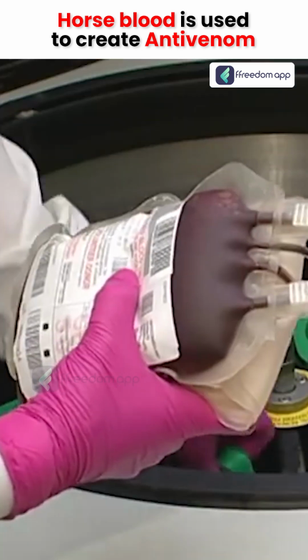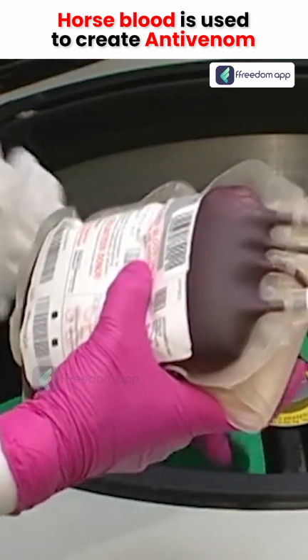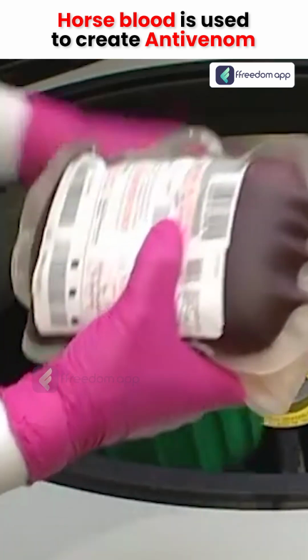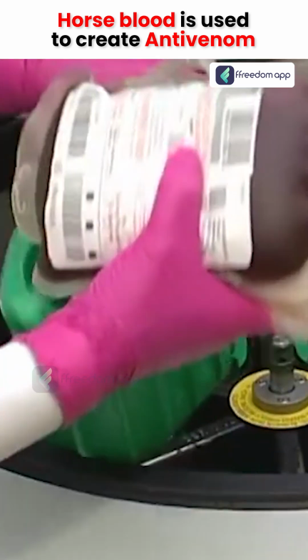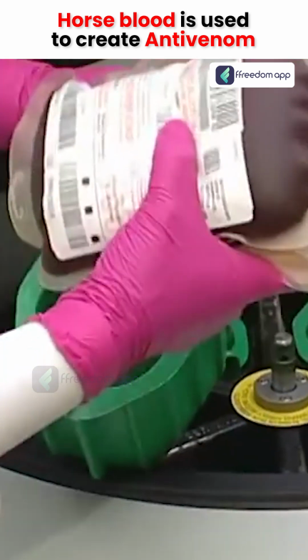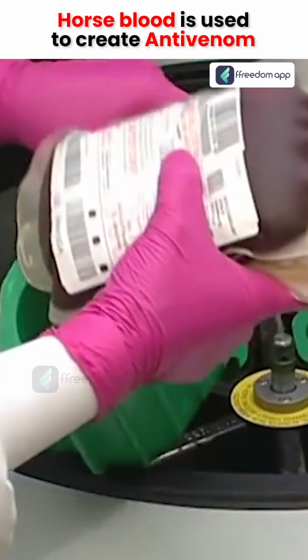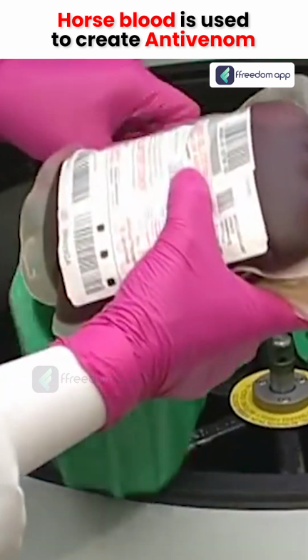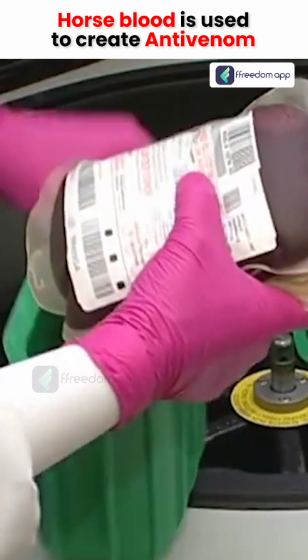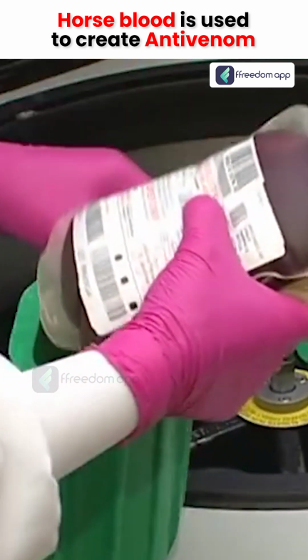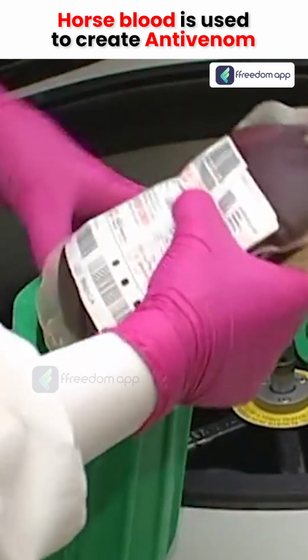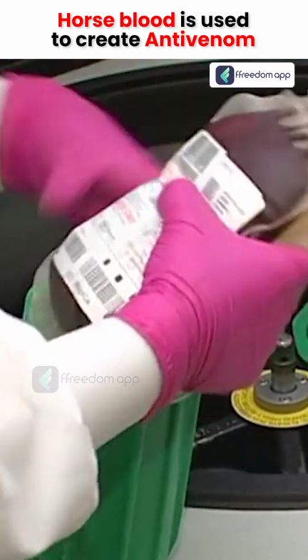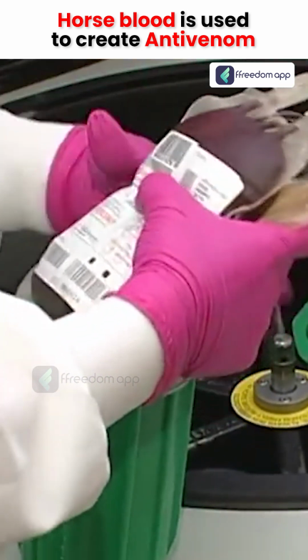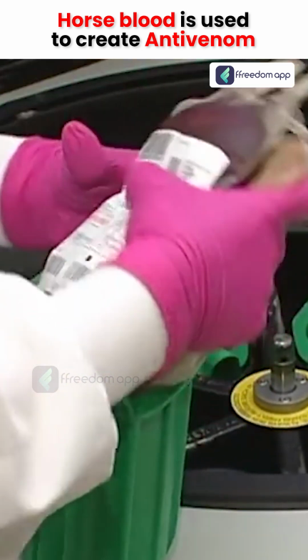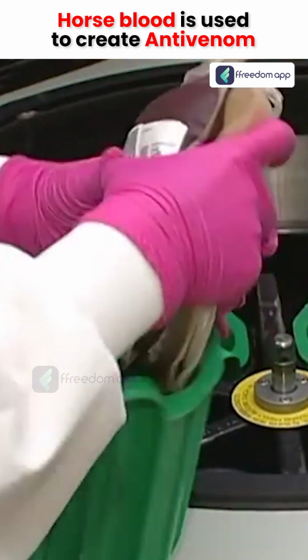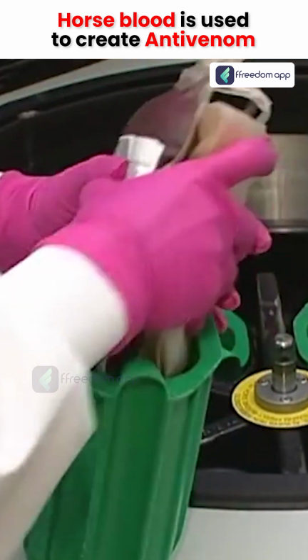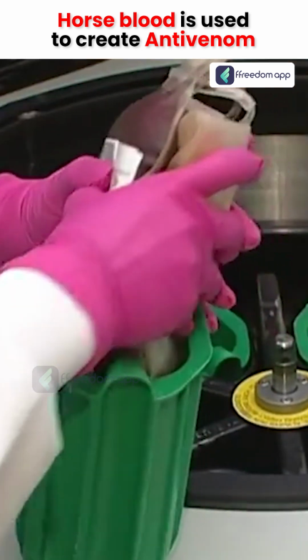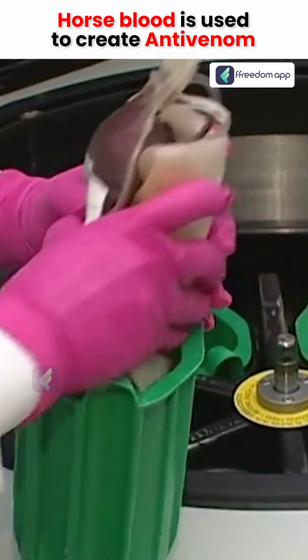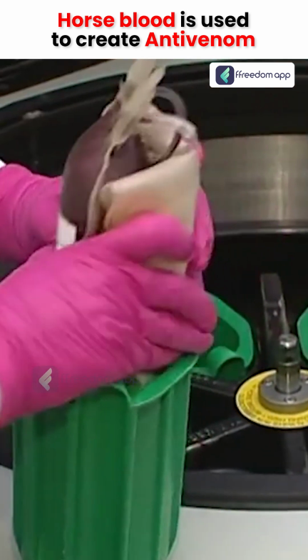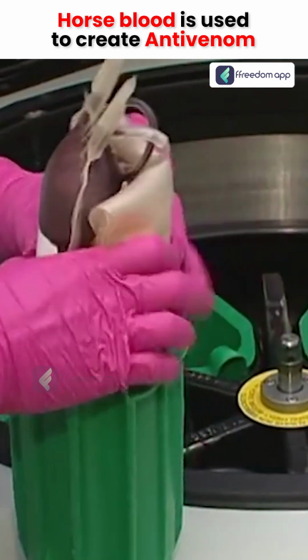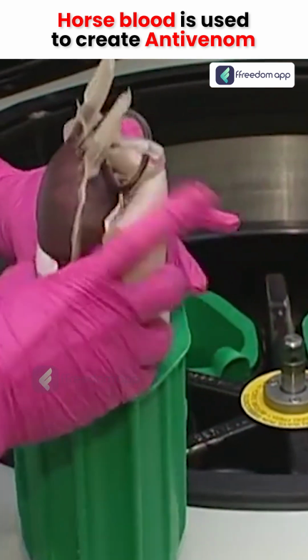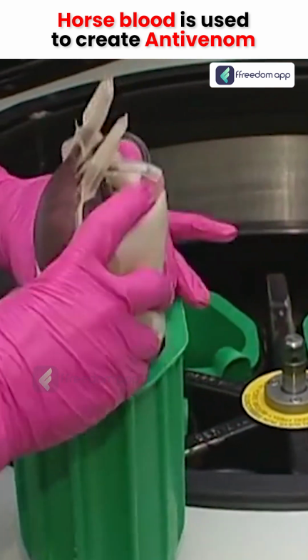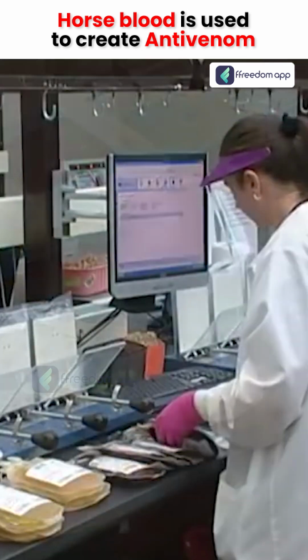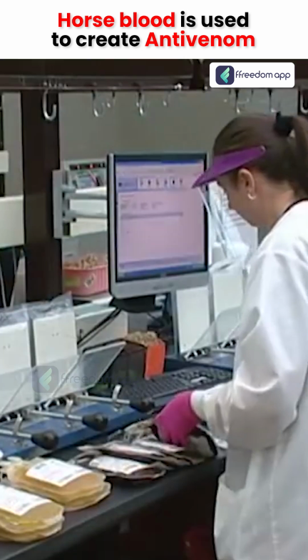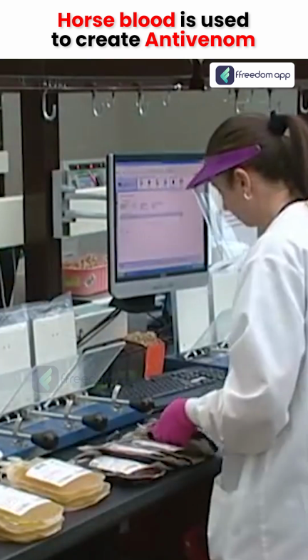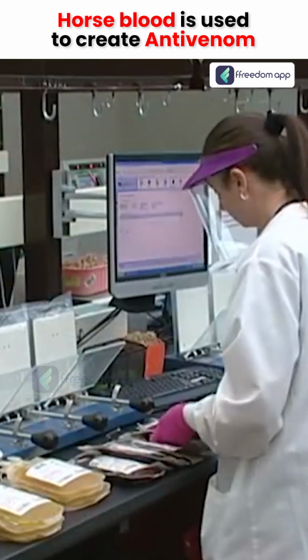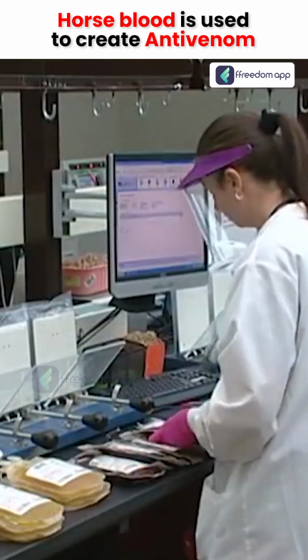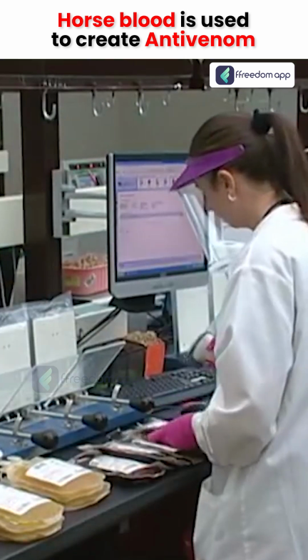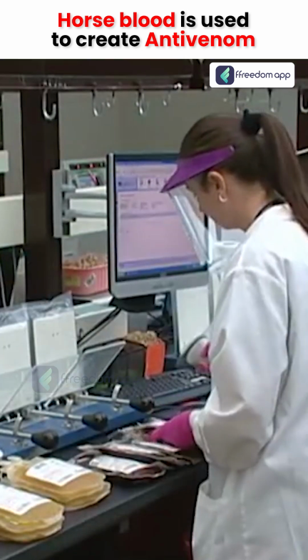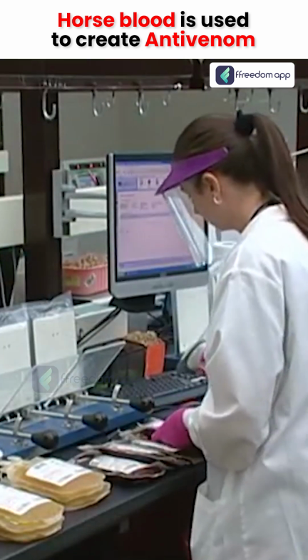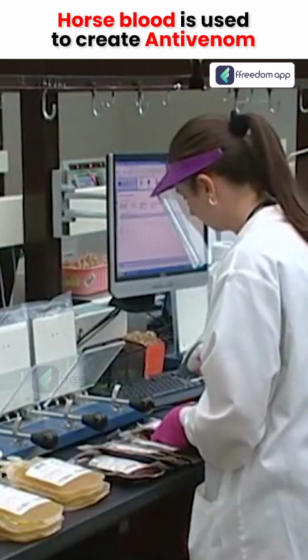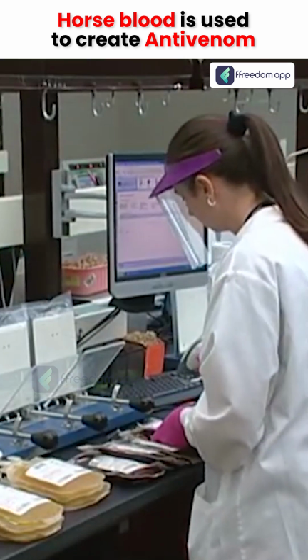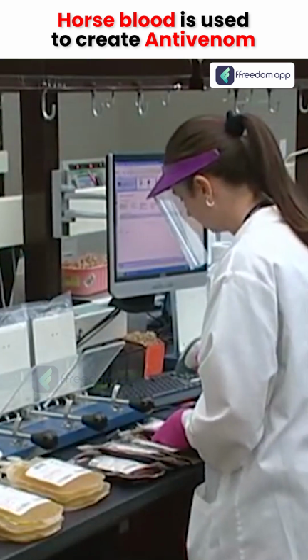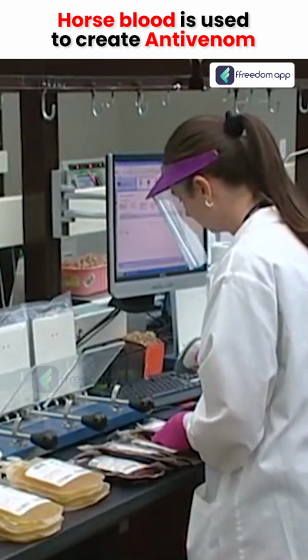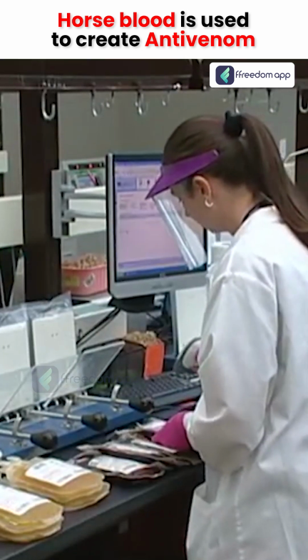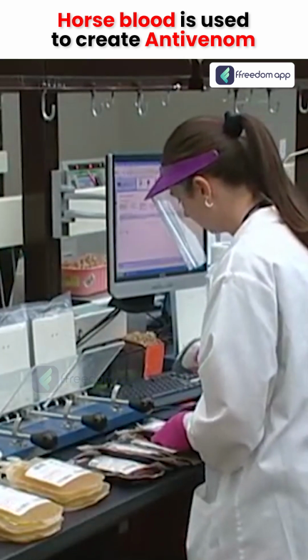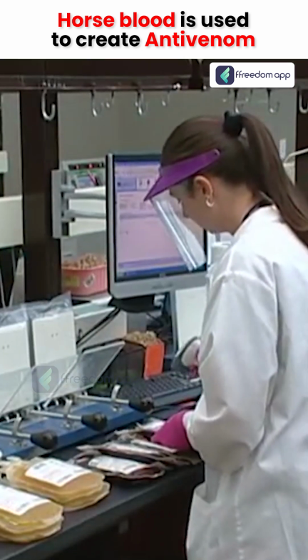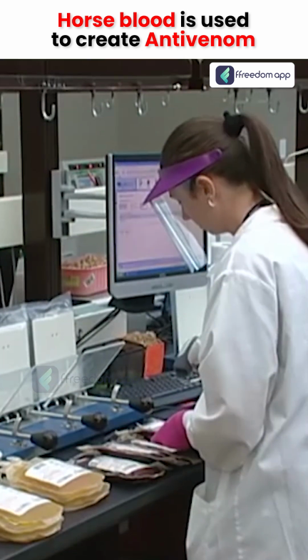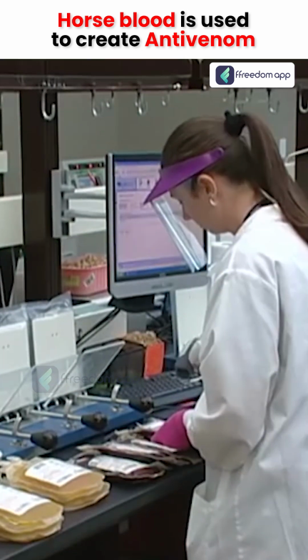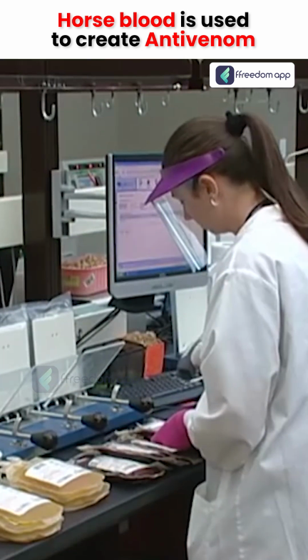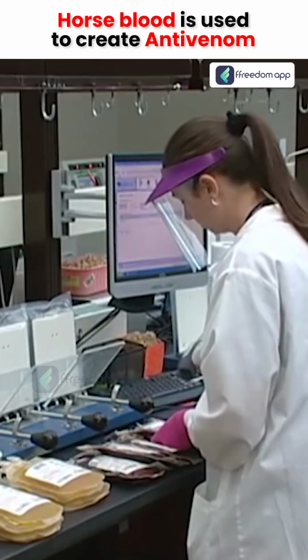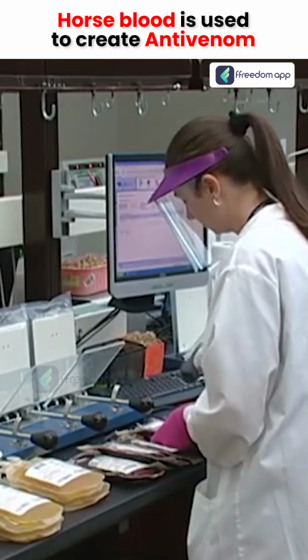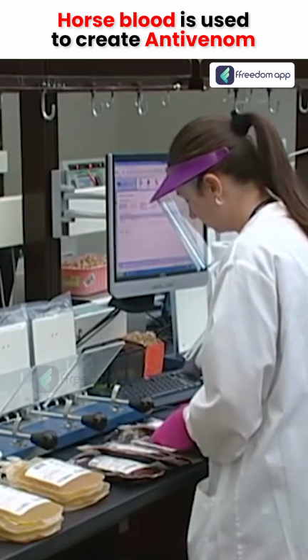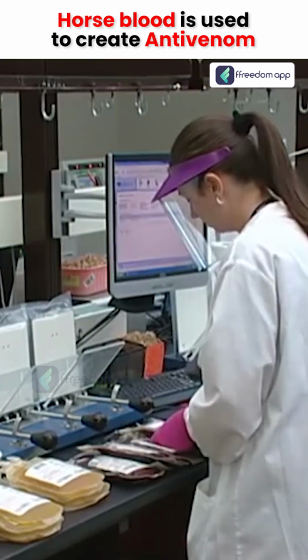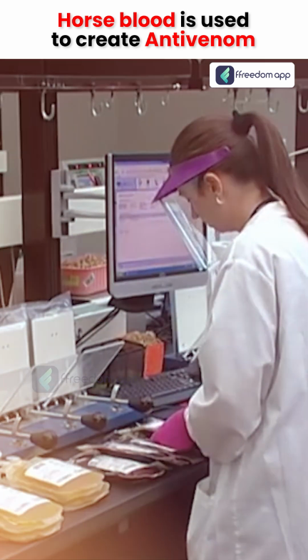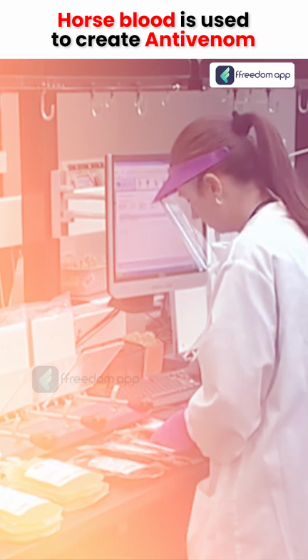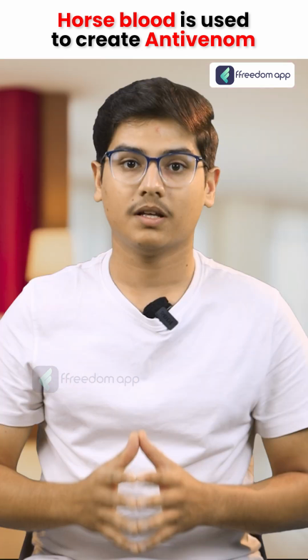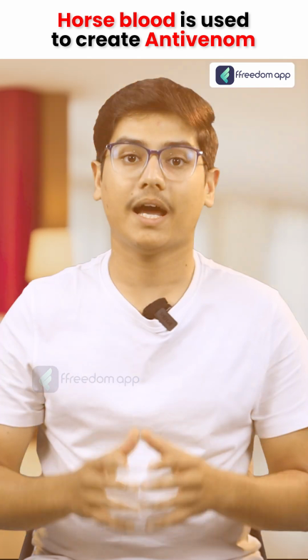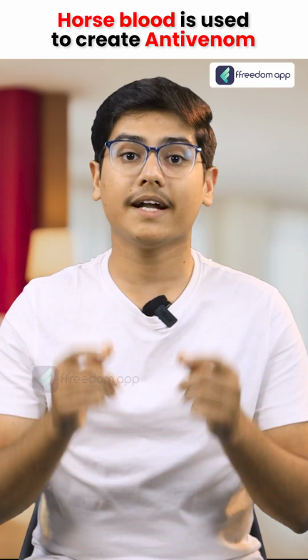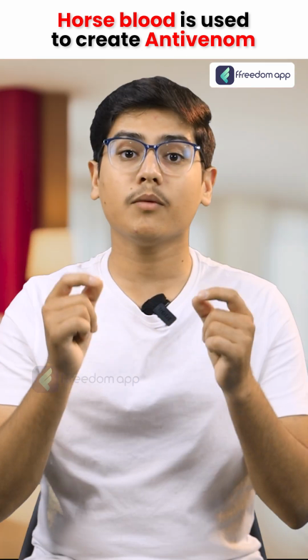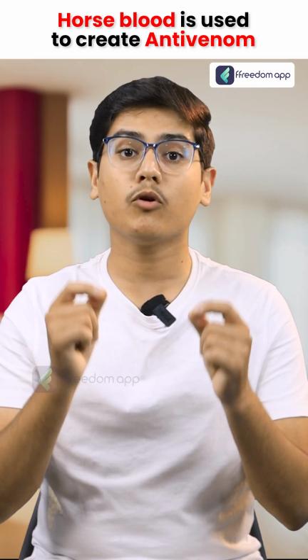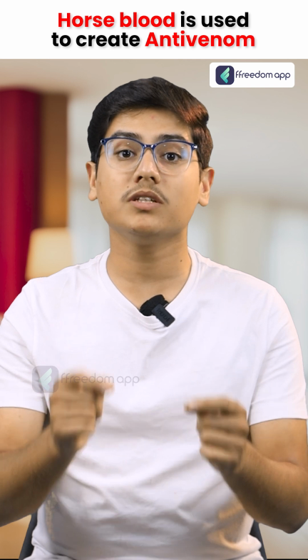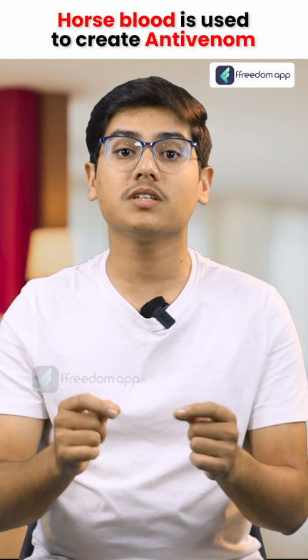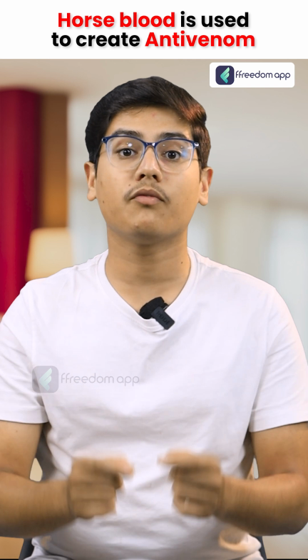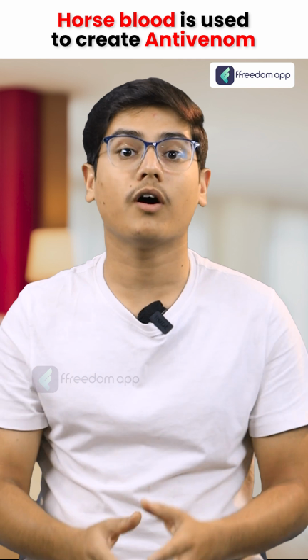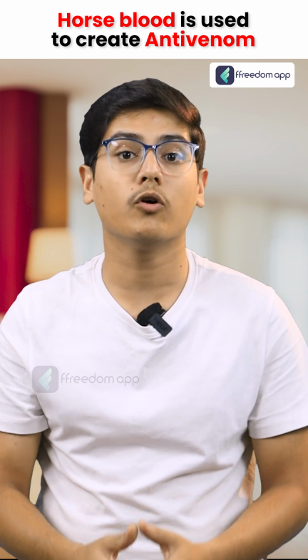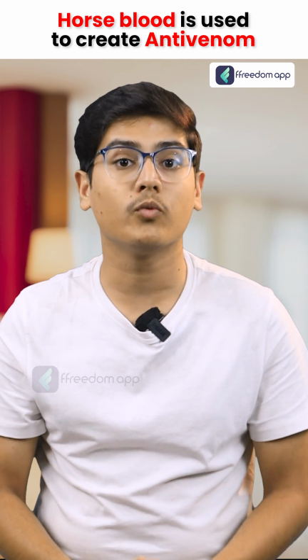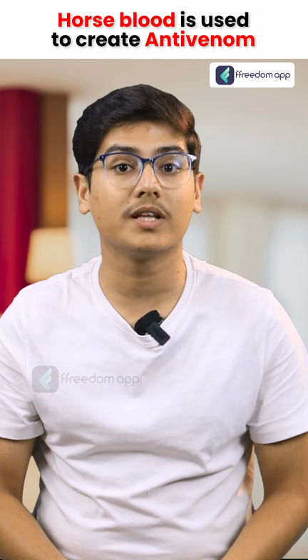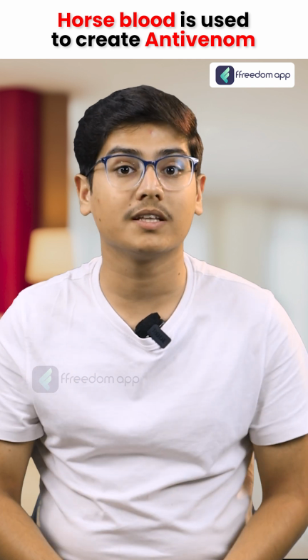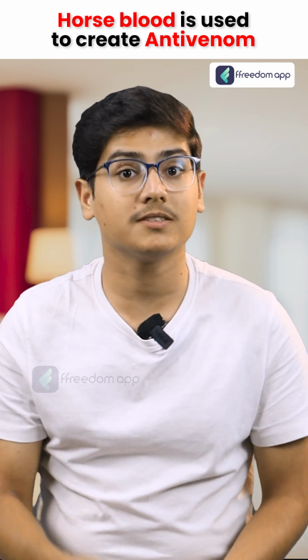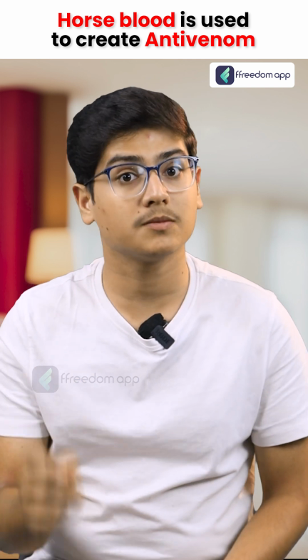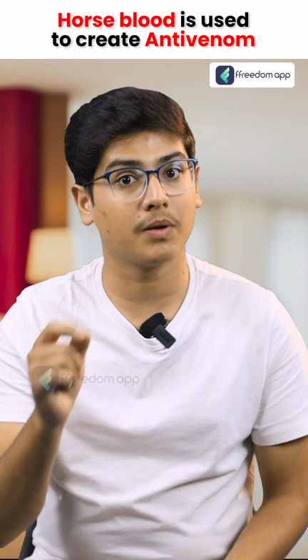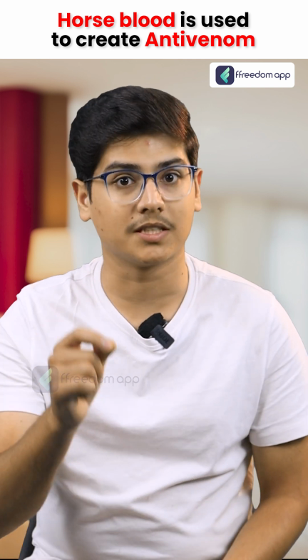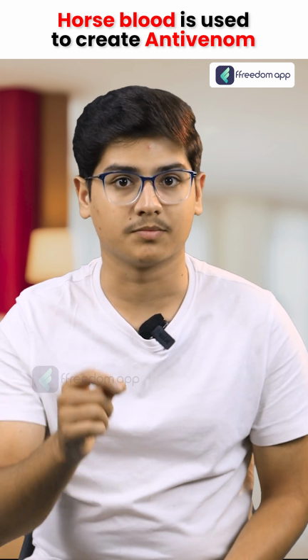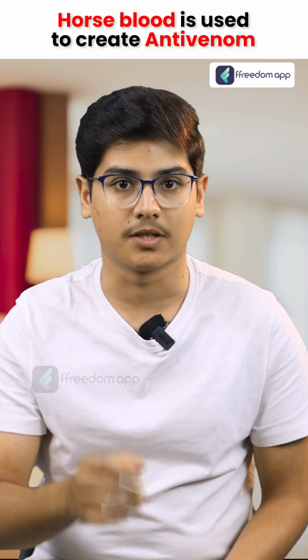The collected blood is then taken to a laboratory where it undergoes processing to separate the plasma. The antibodies are found within this plasma.